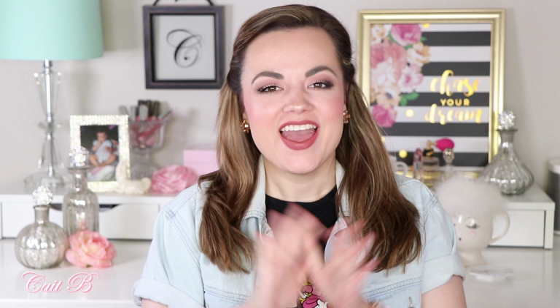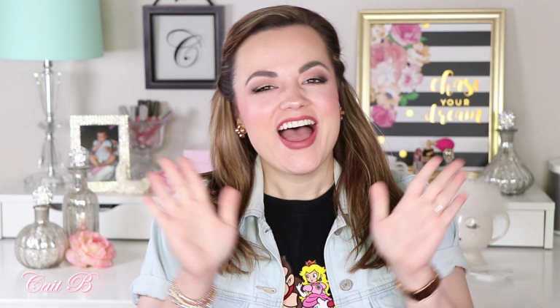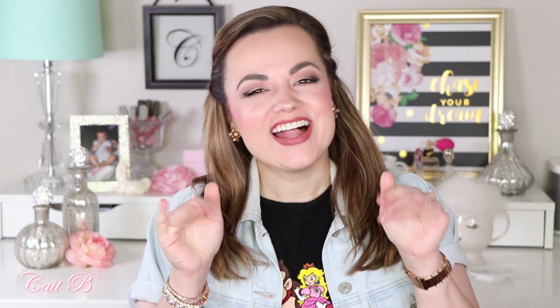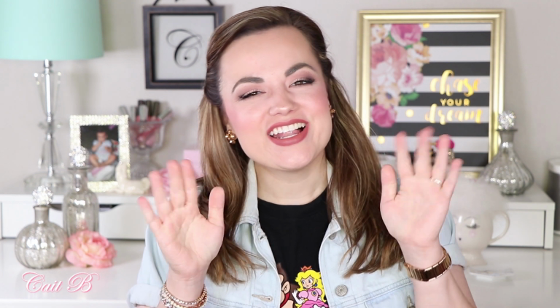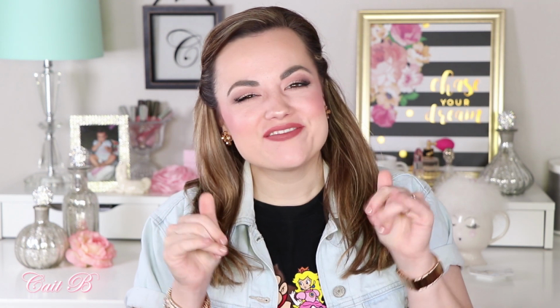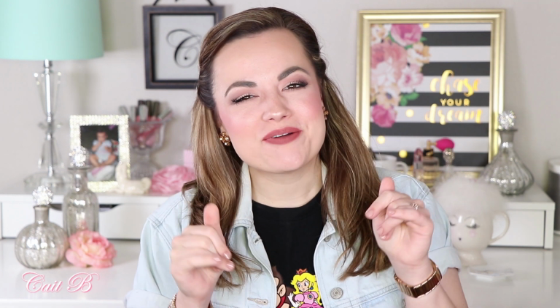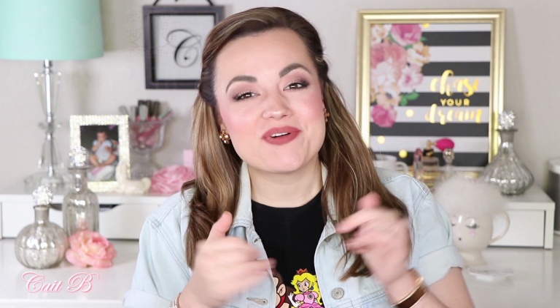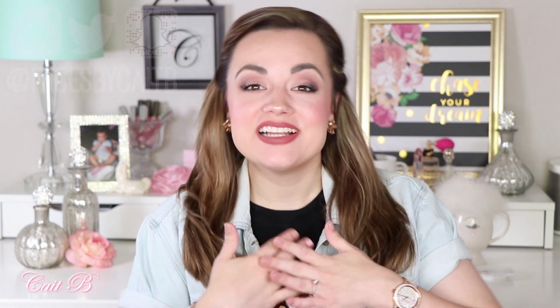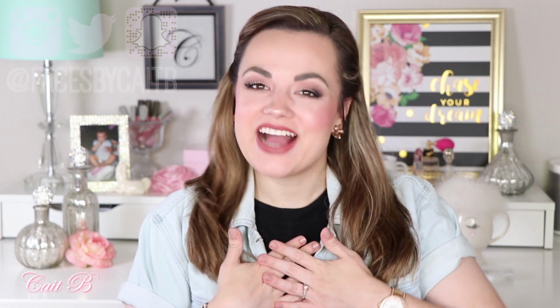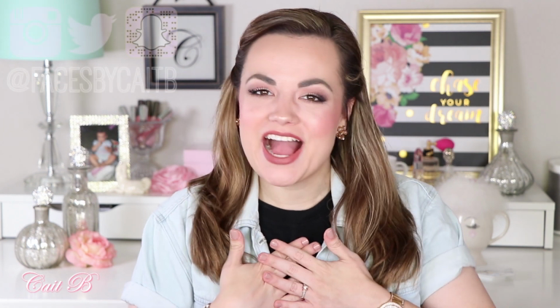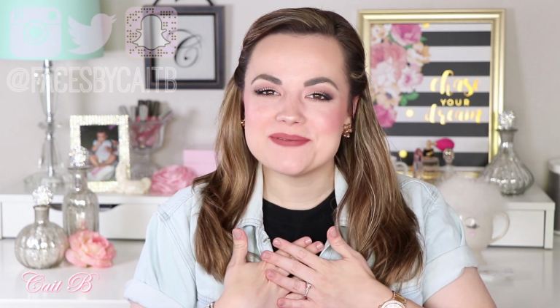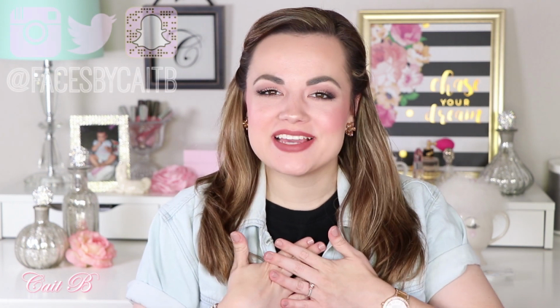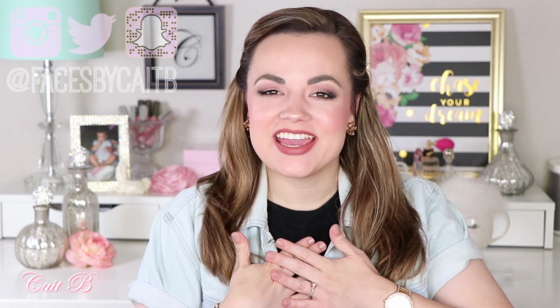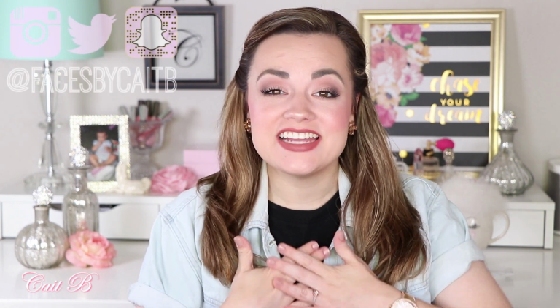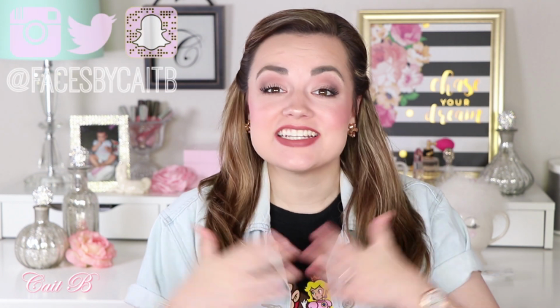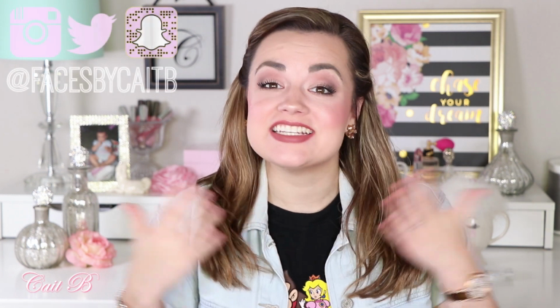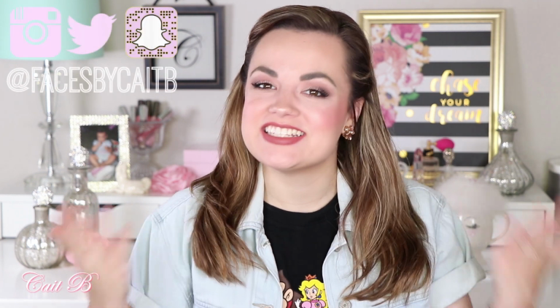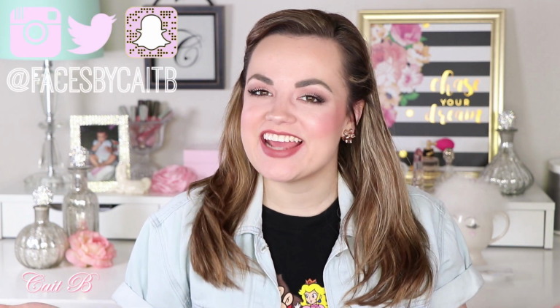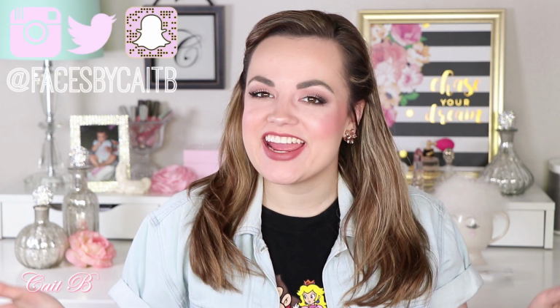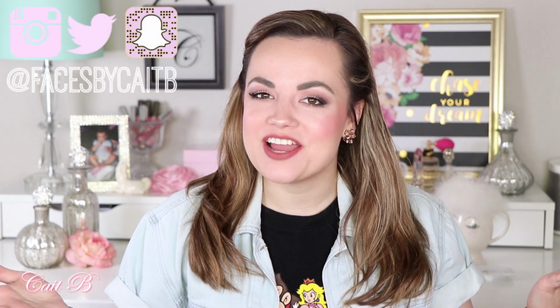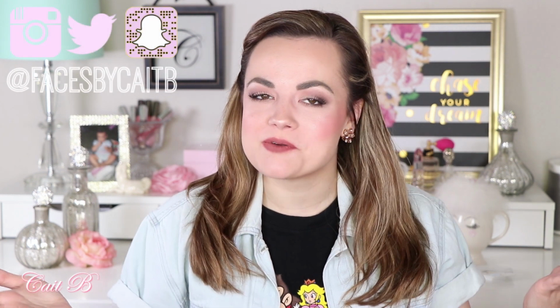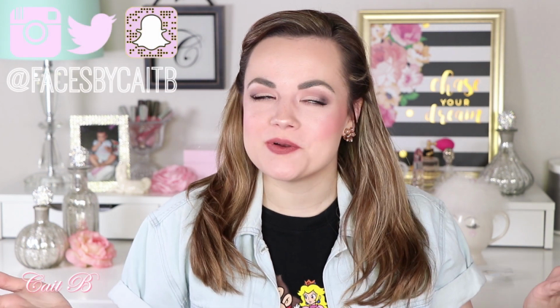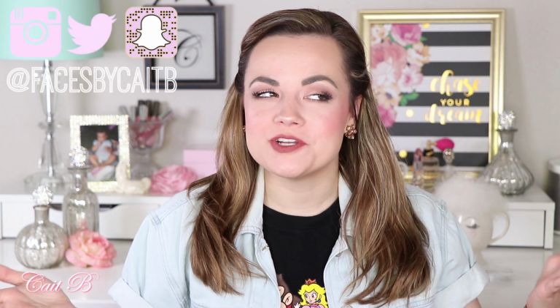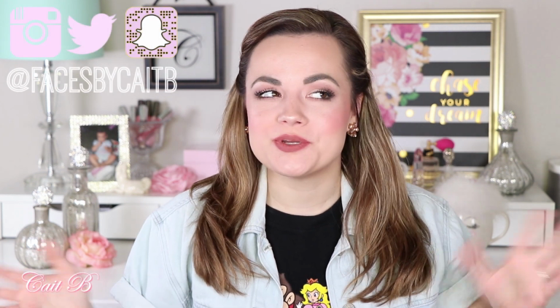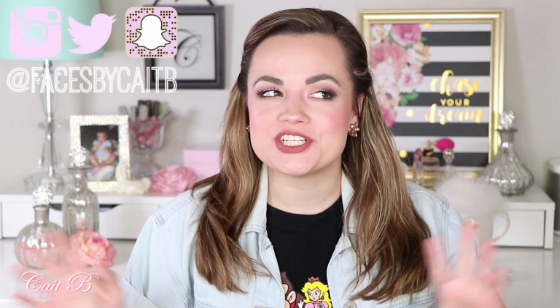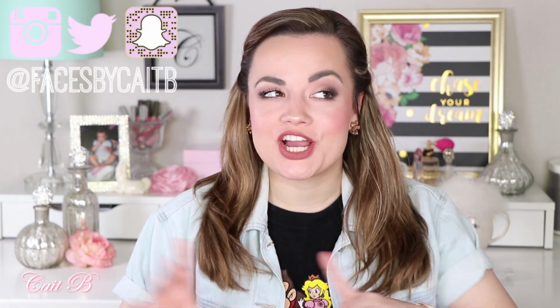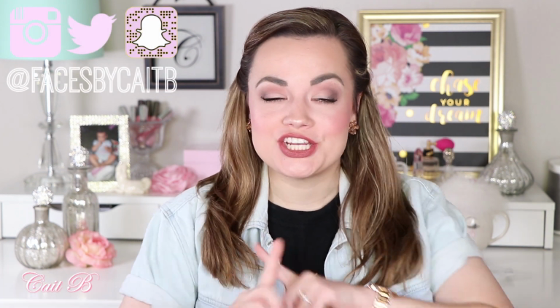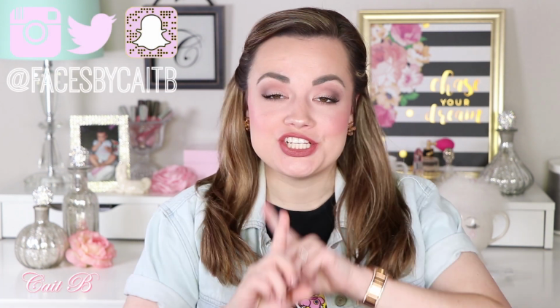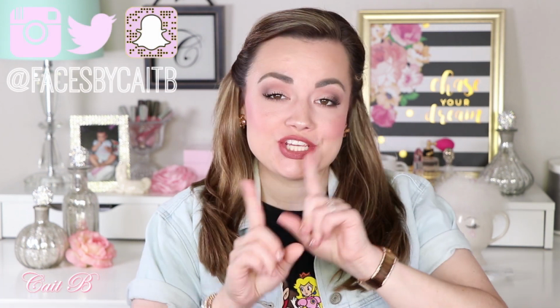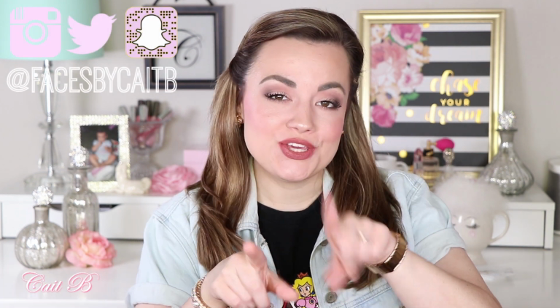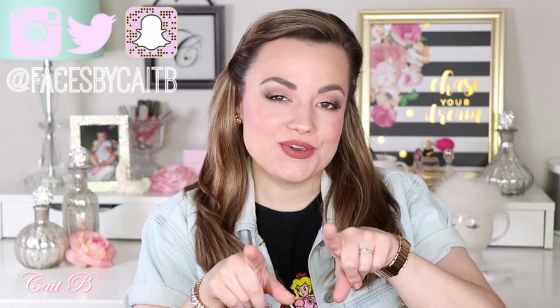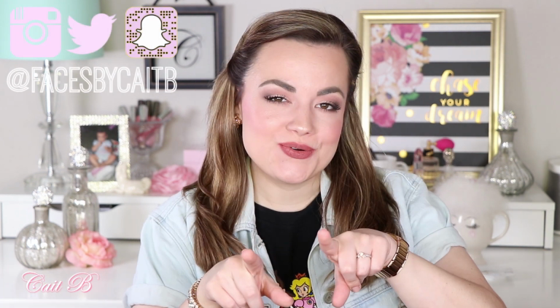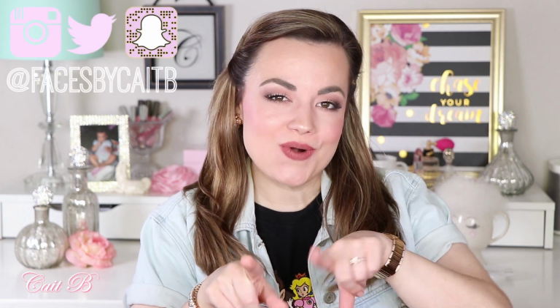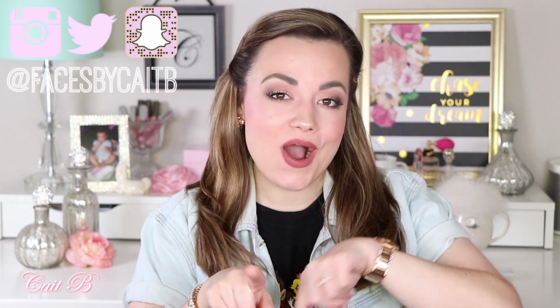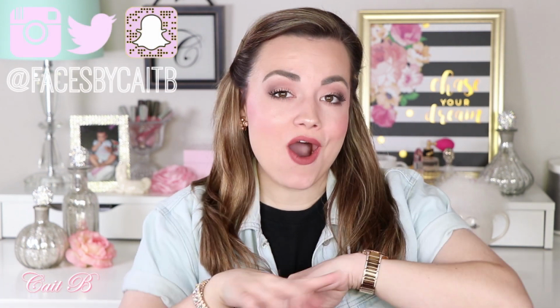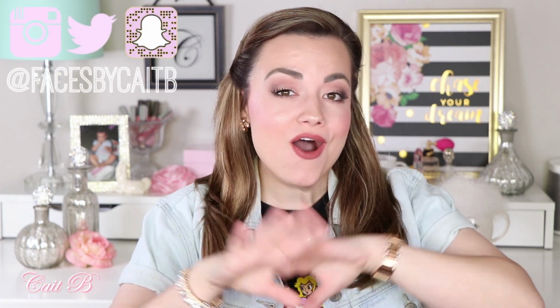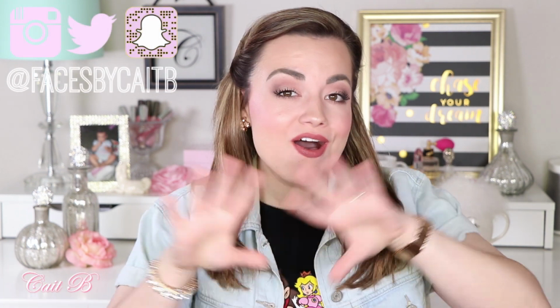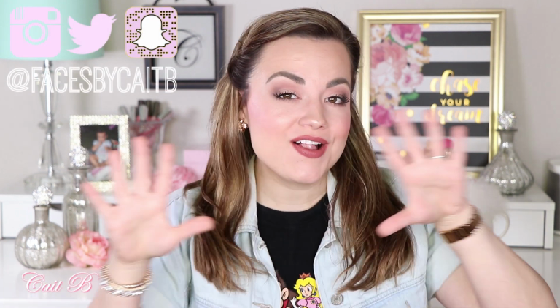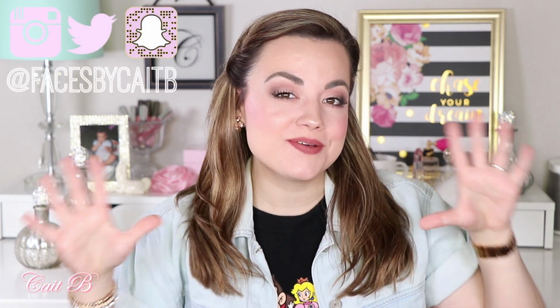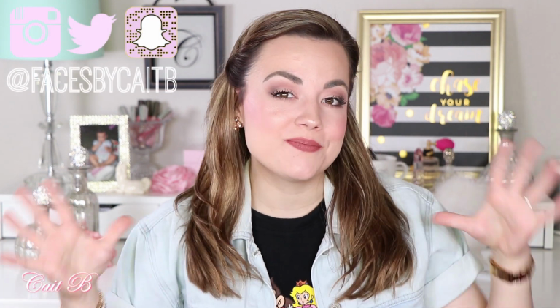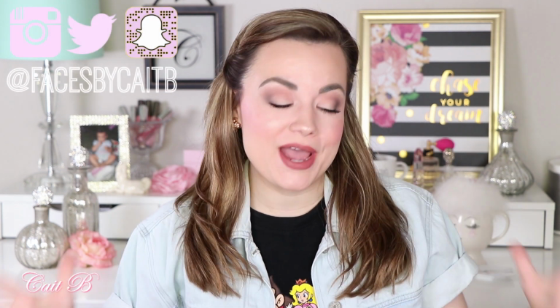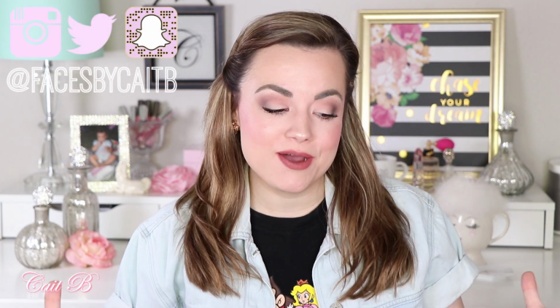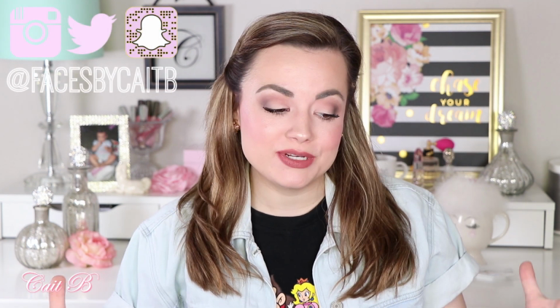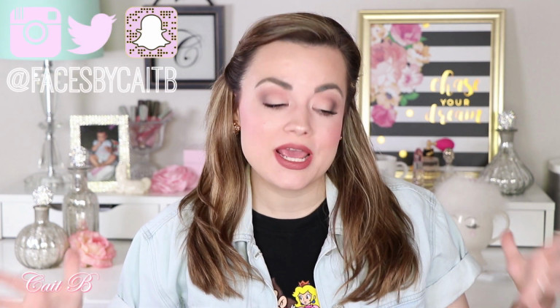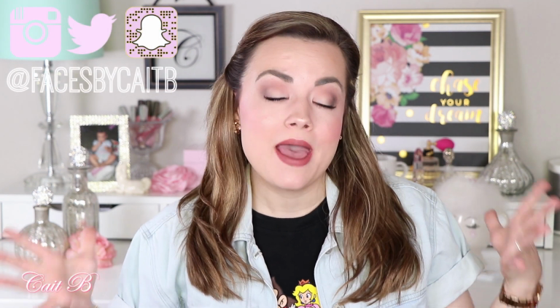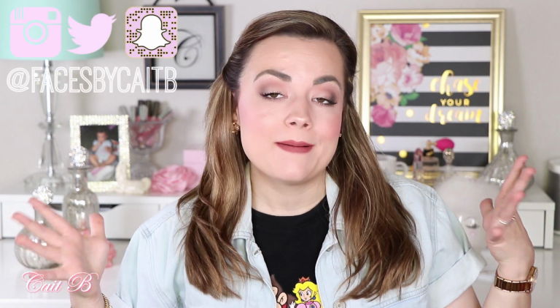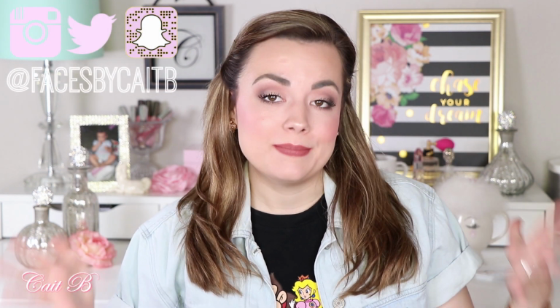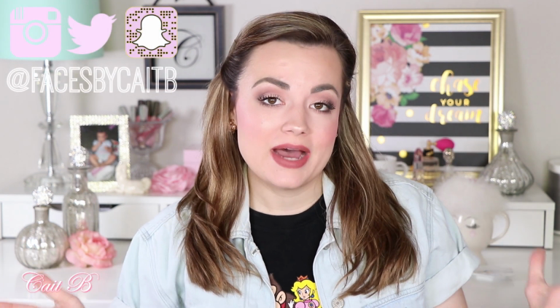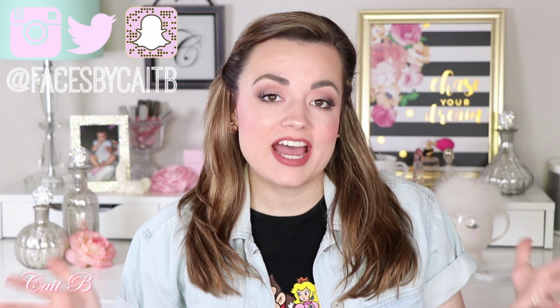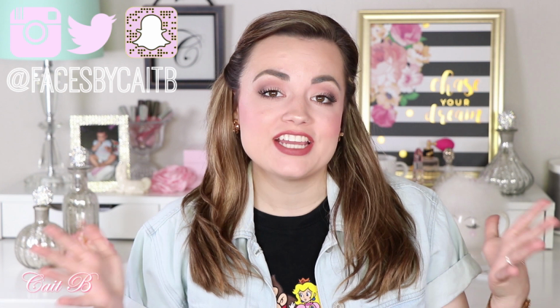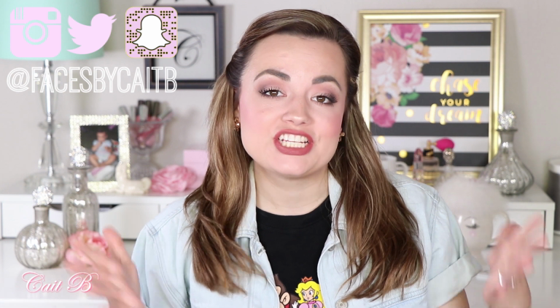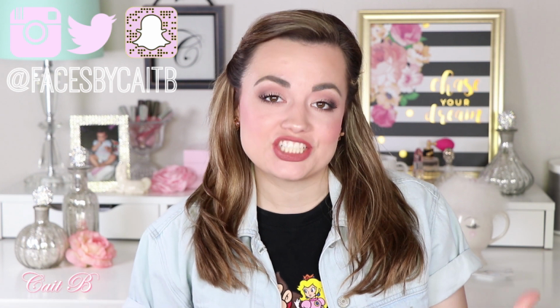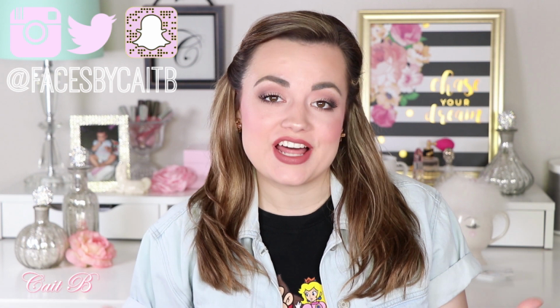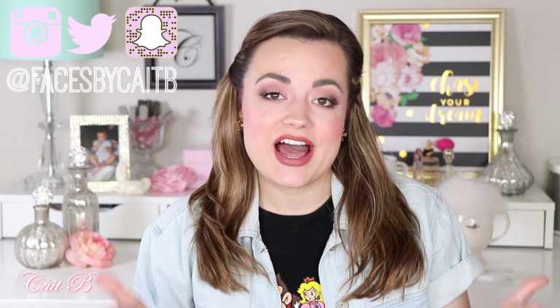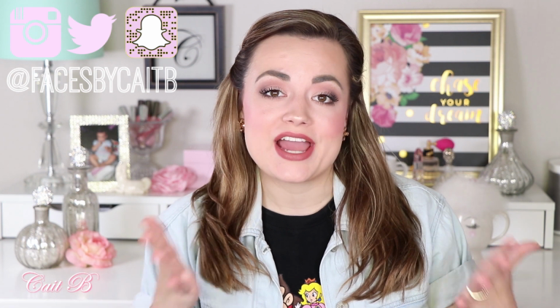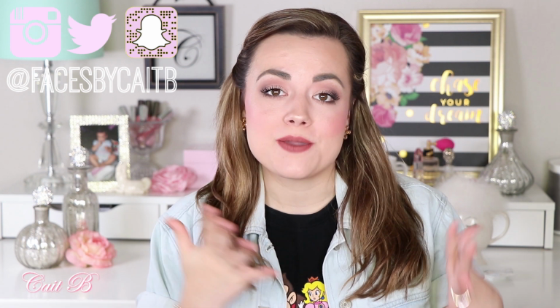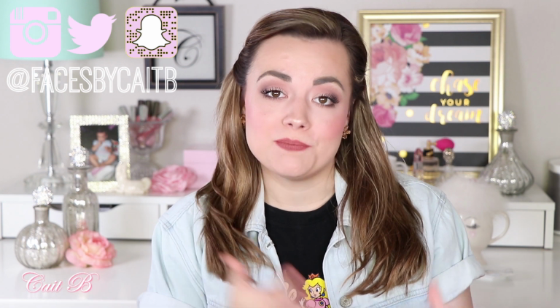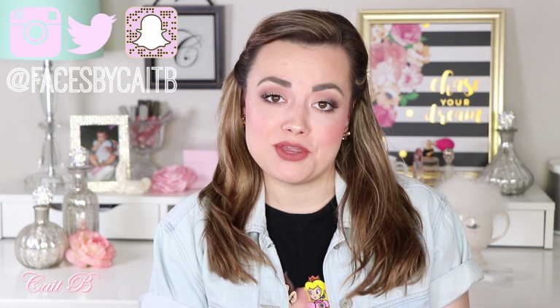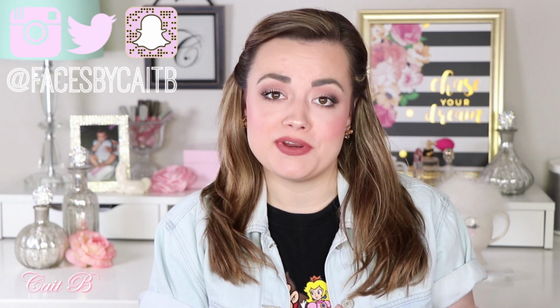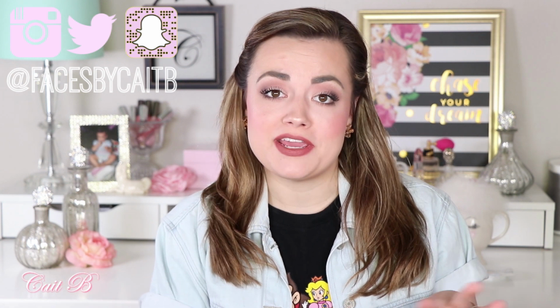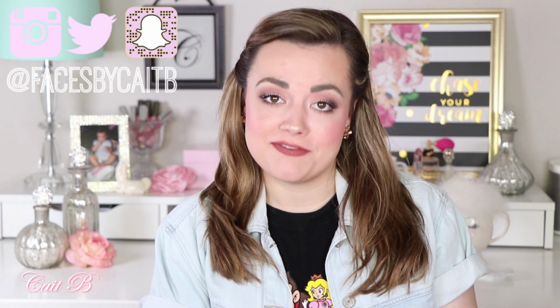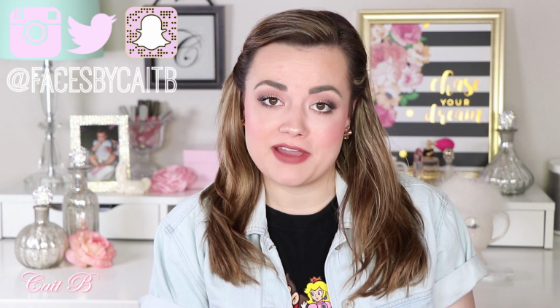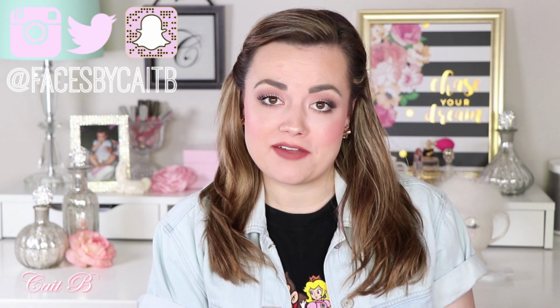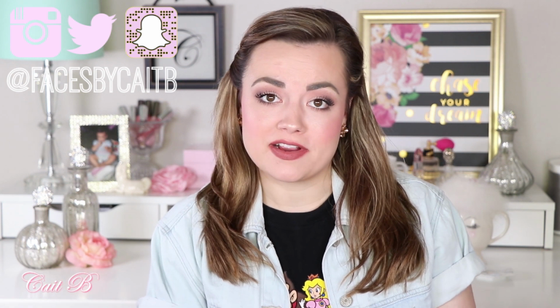Hello everyone, I'm Kate and today I'm going to be talking to you all about my July beauty favorites.